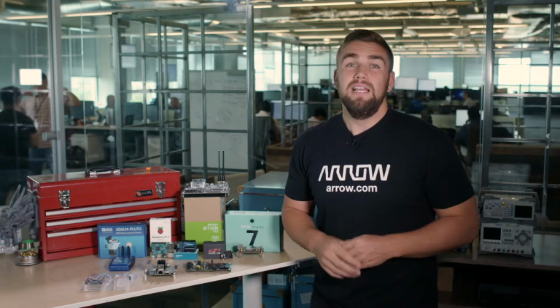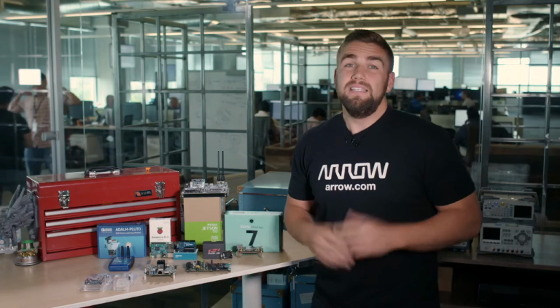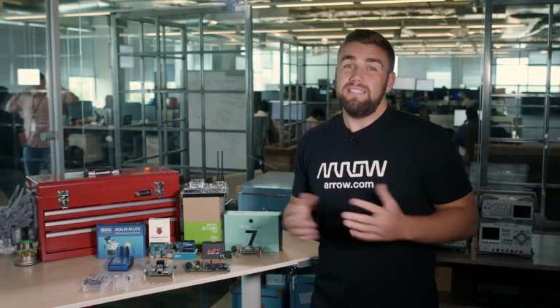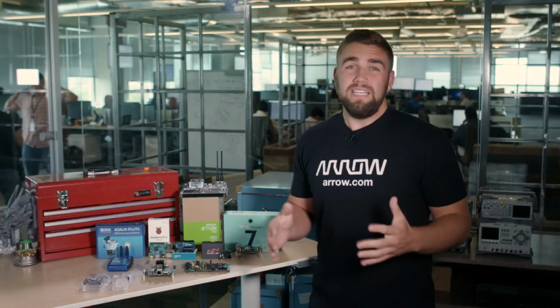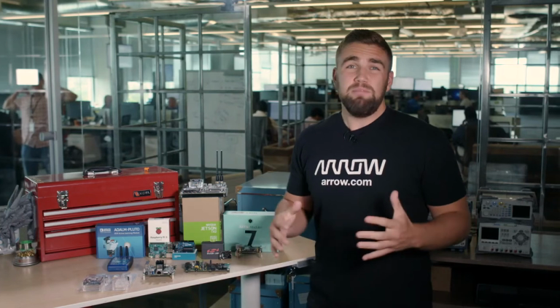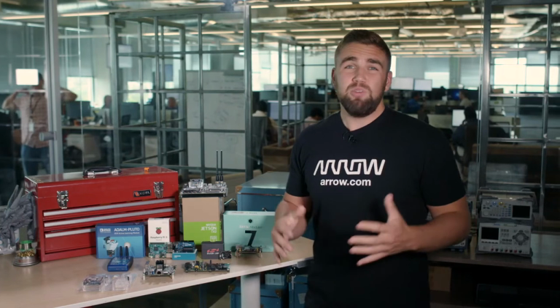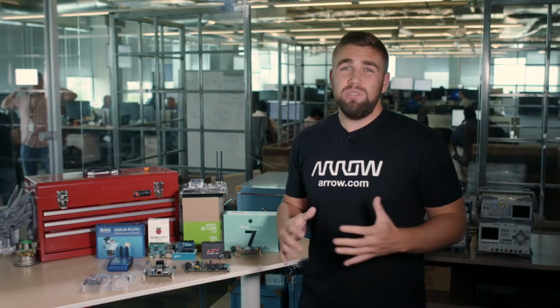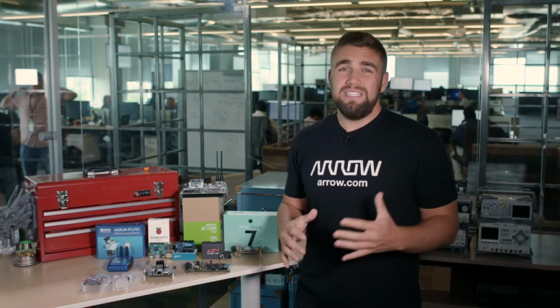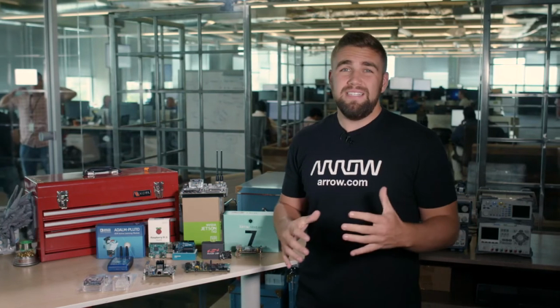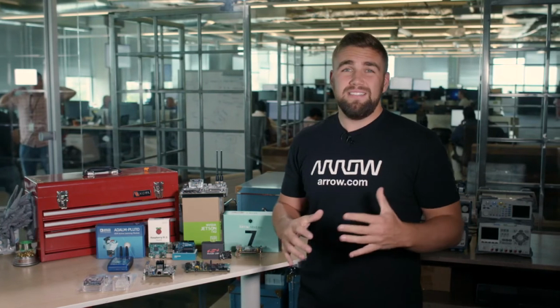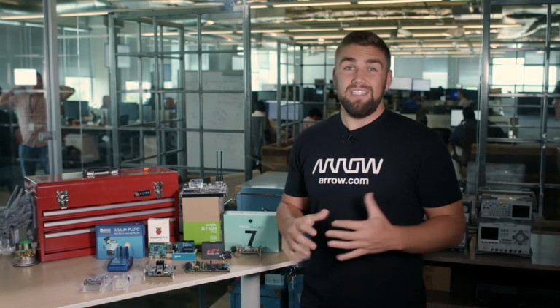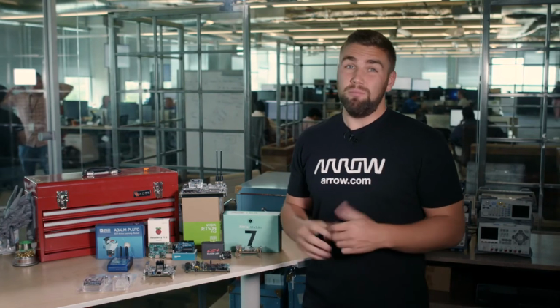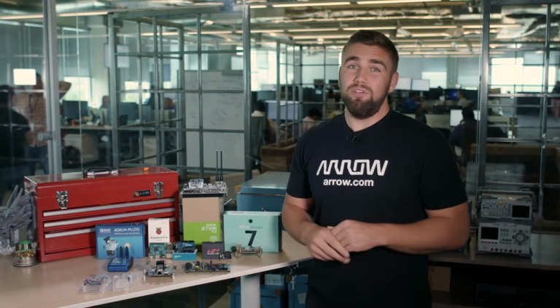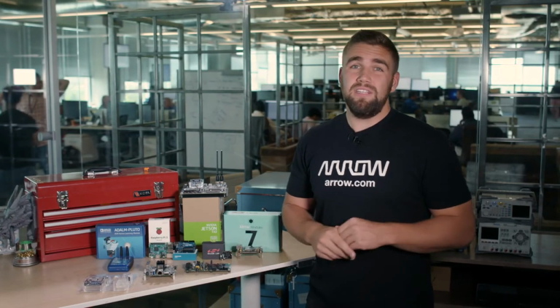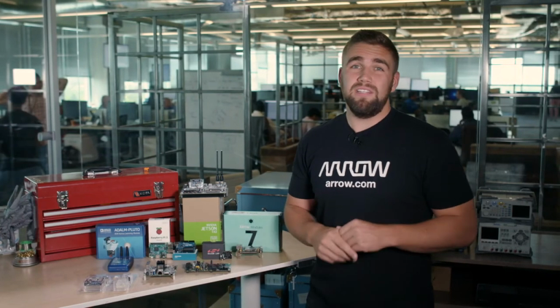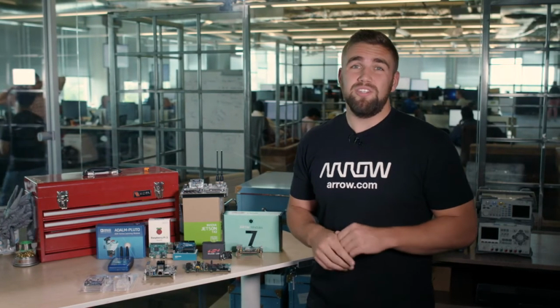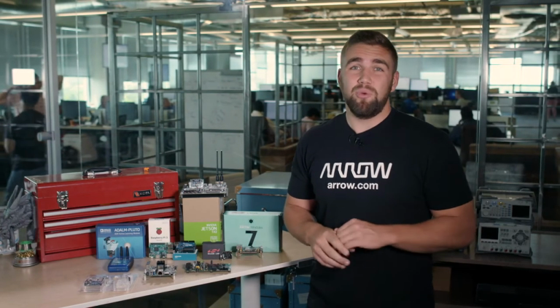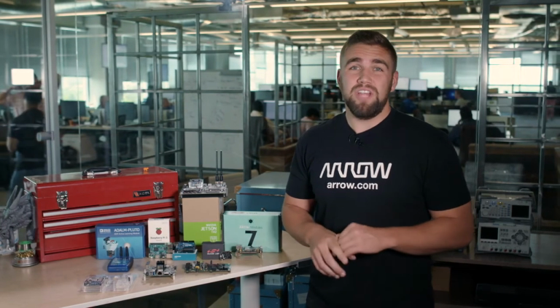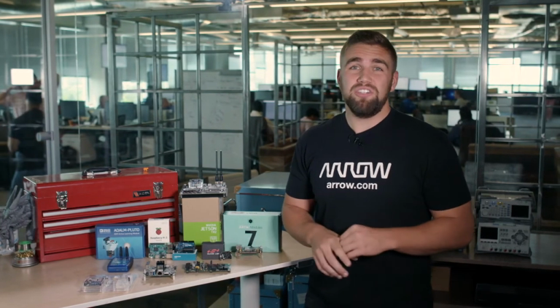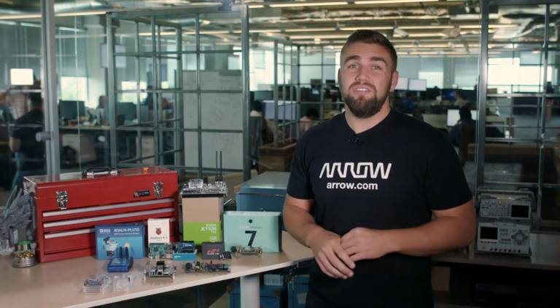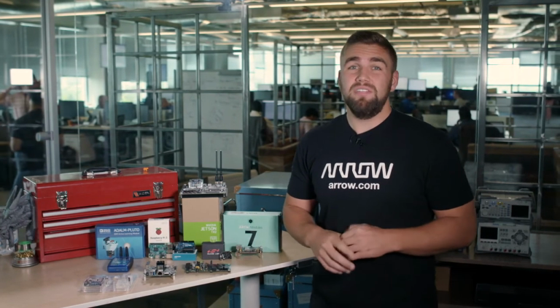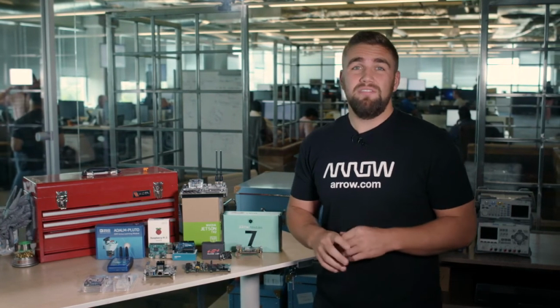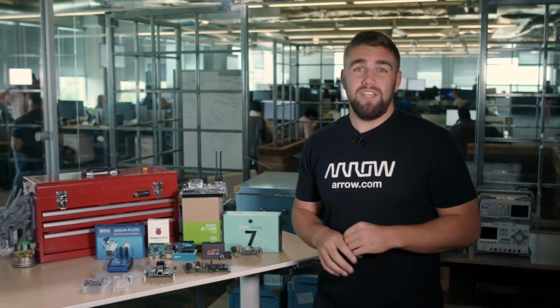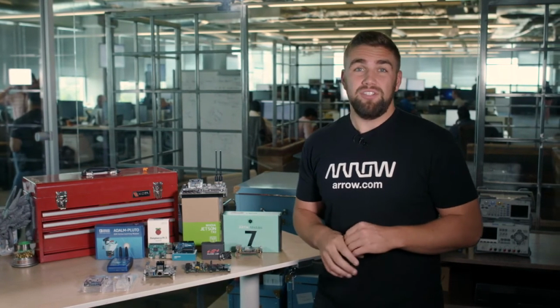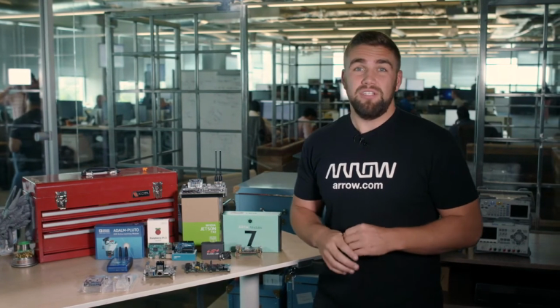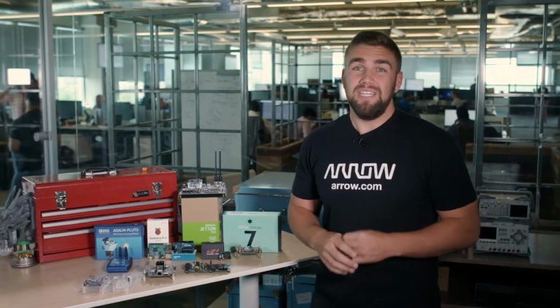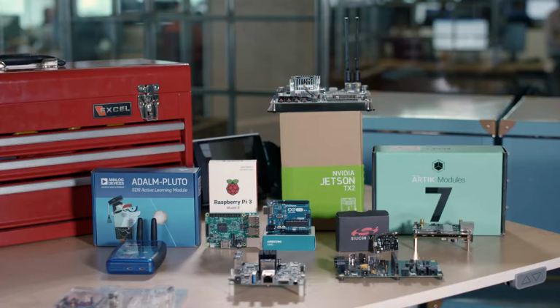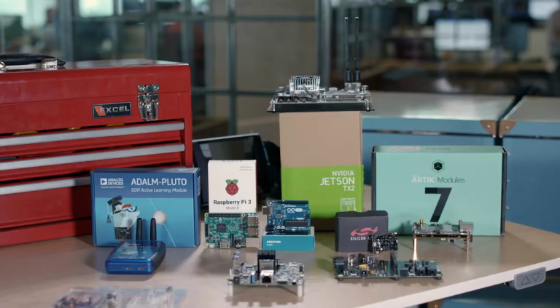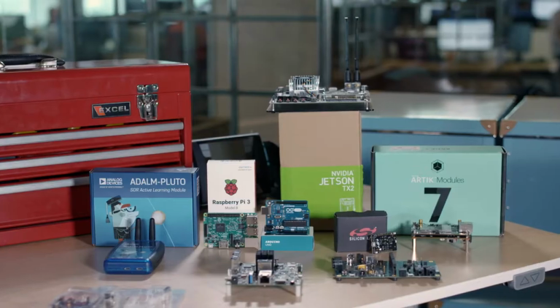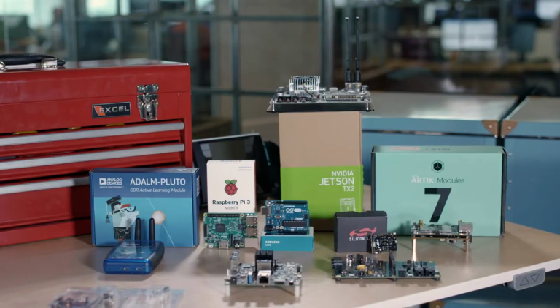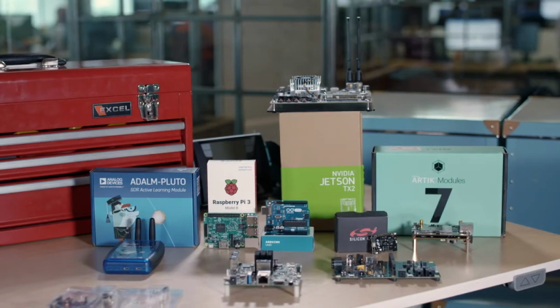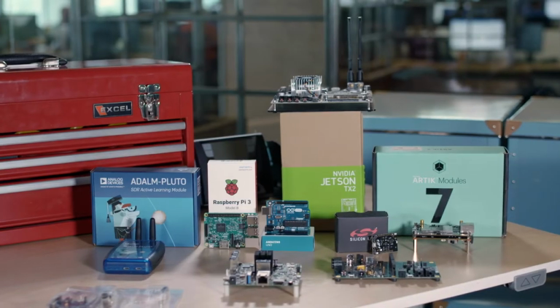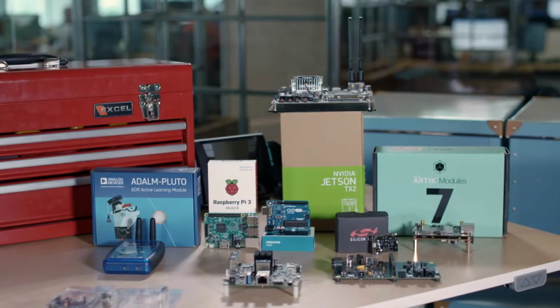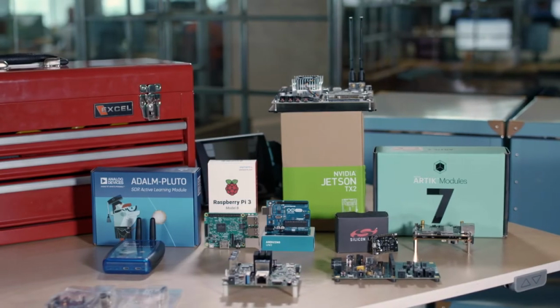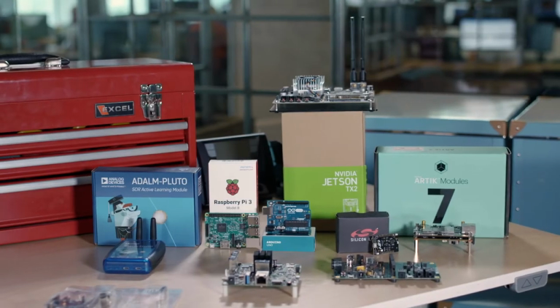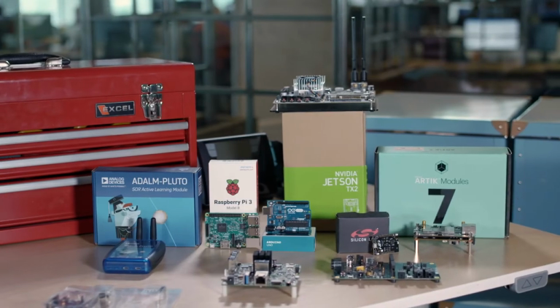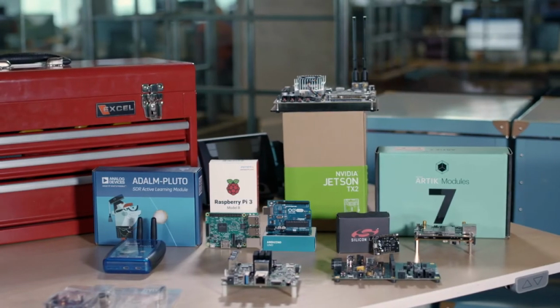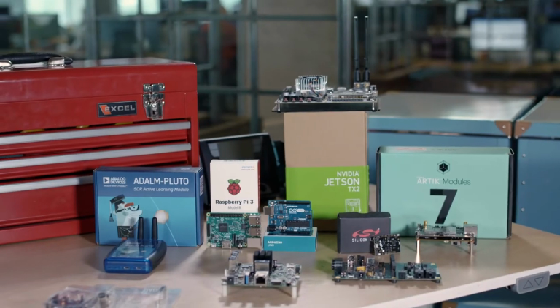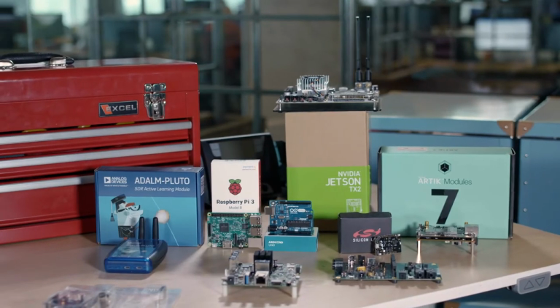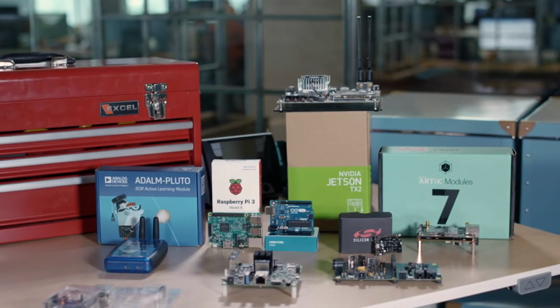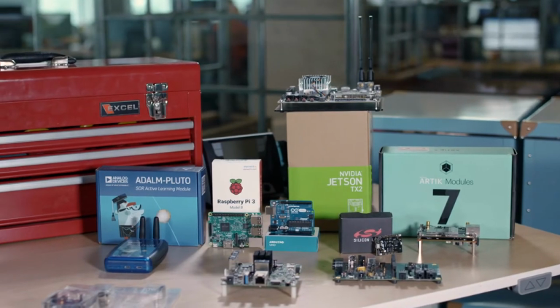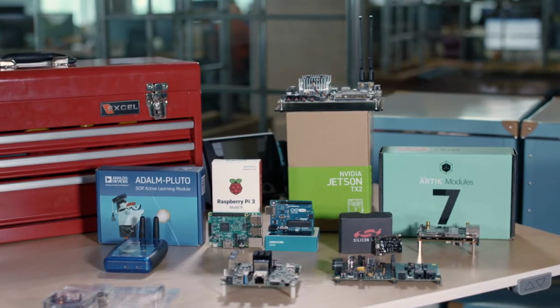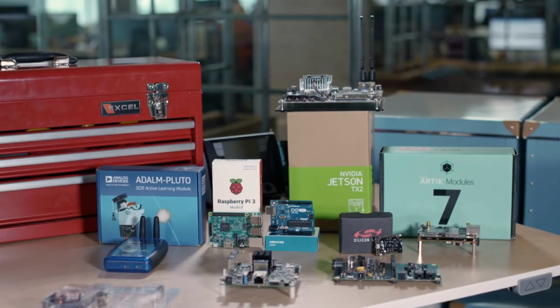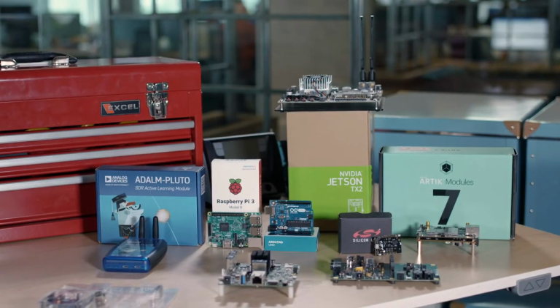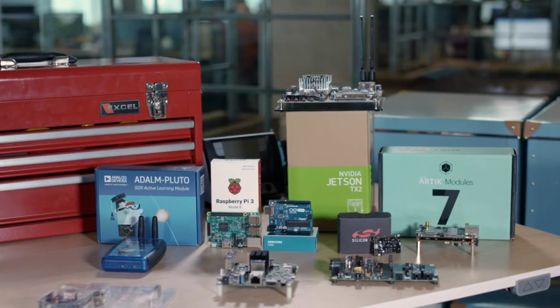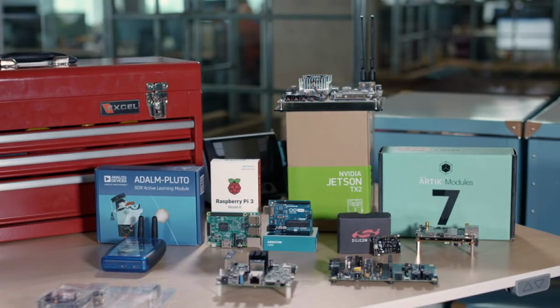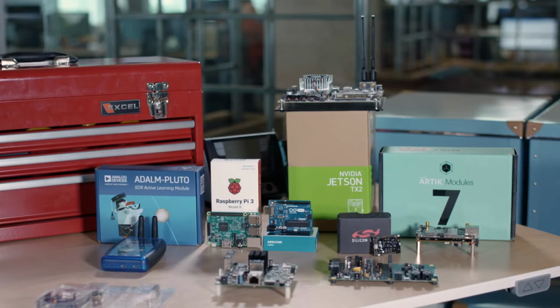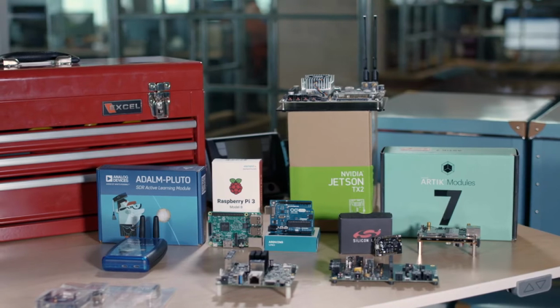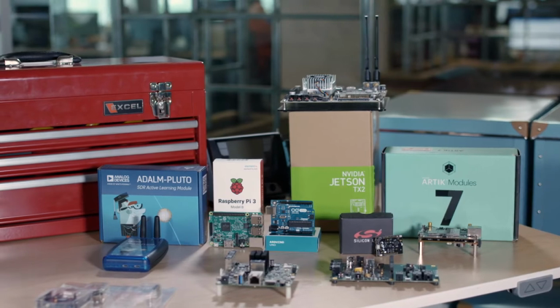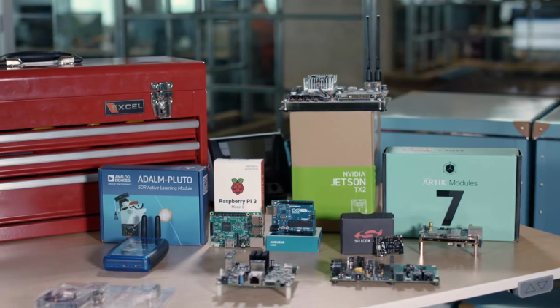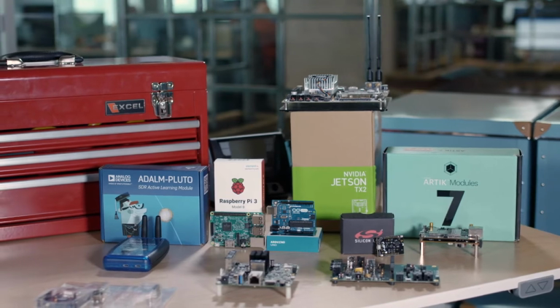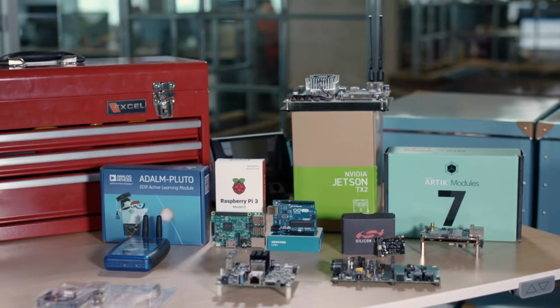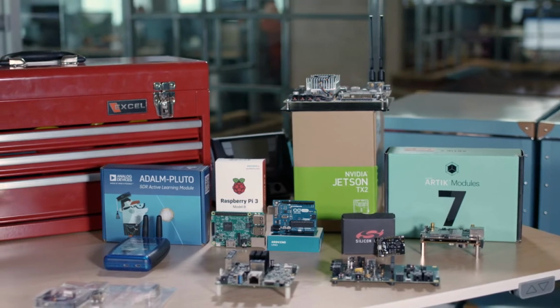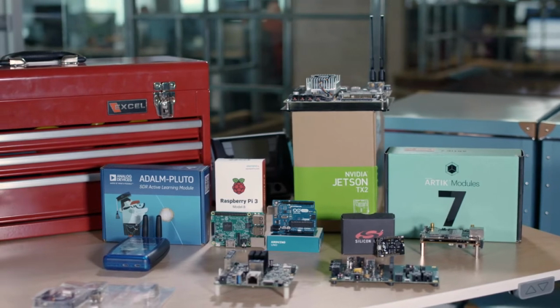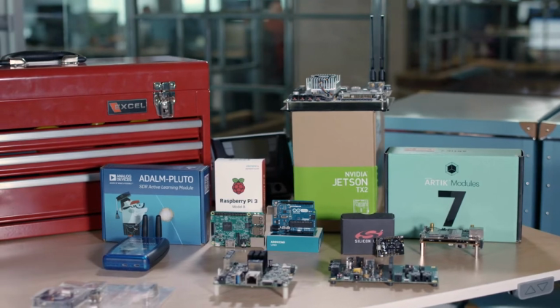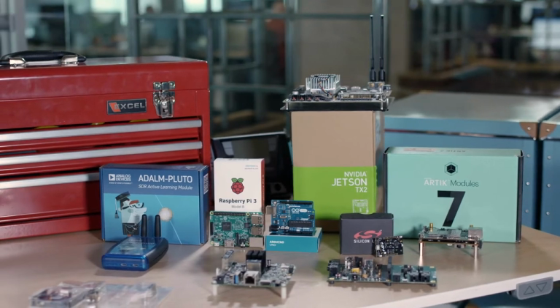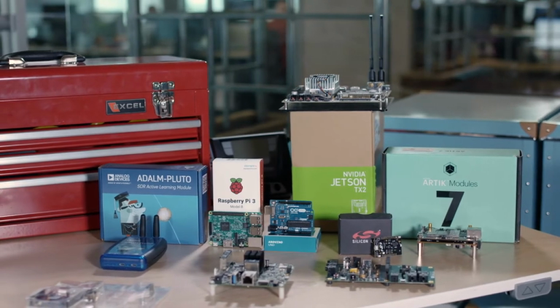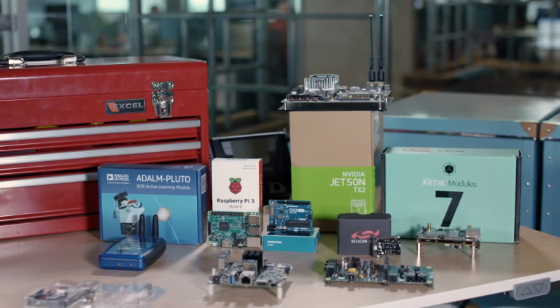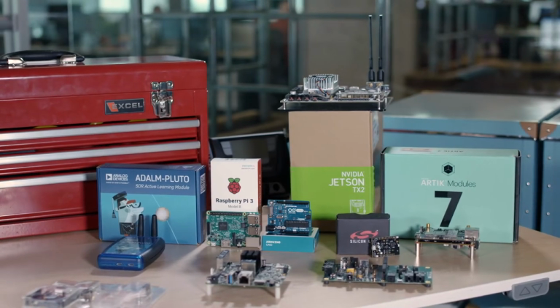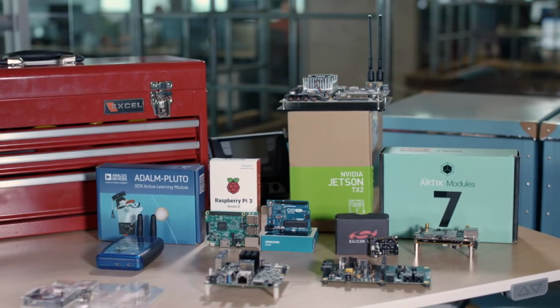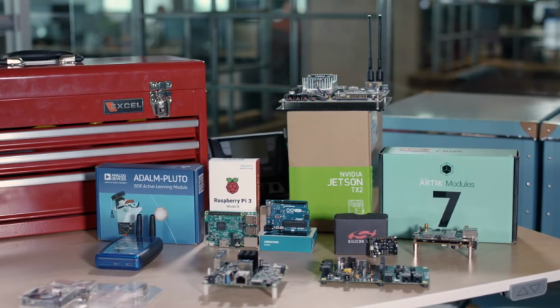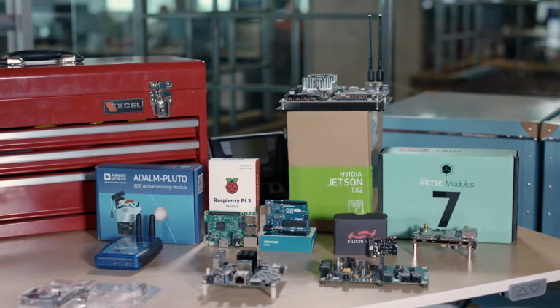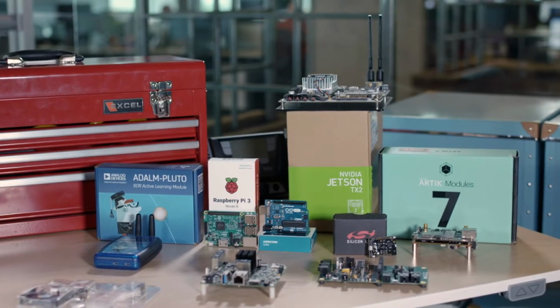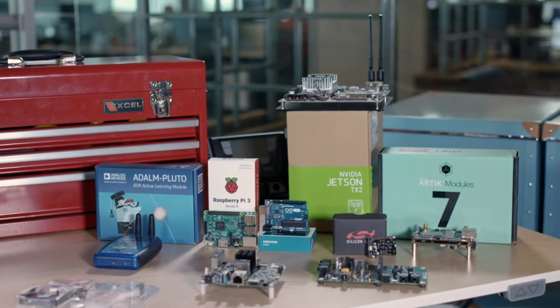To keep 2018 moving in the direction of innovation, here's our most recent list of our top development boards and kits on aero.com.